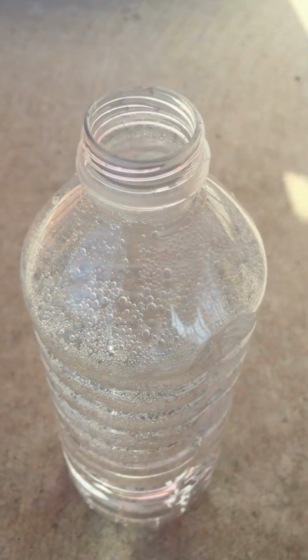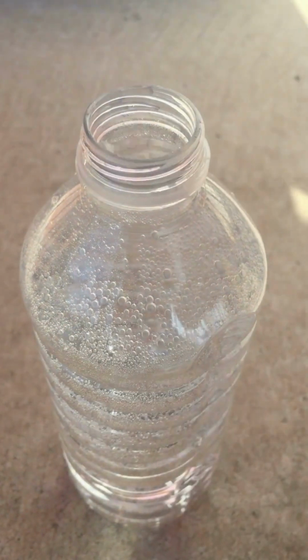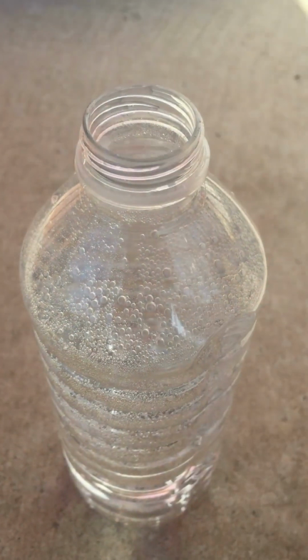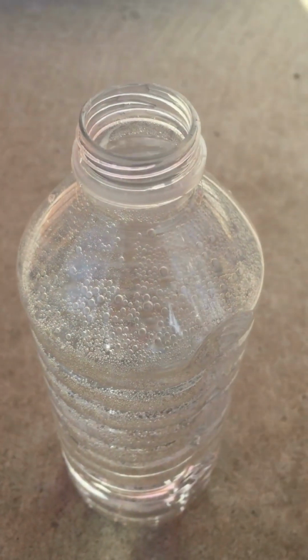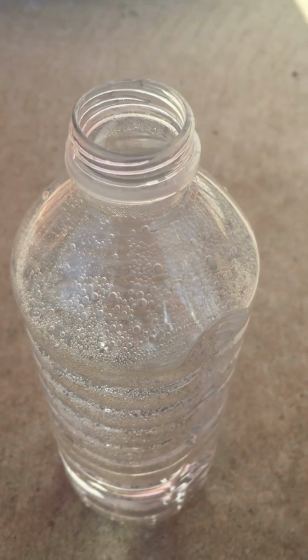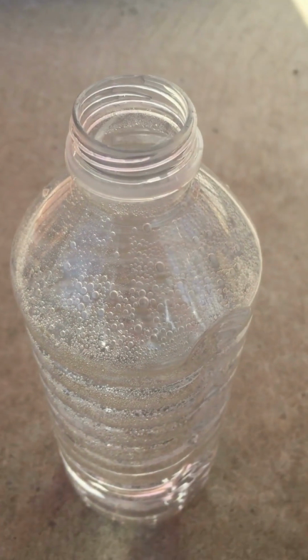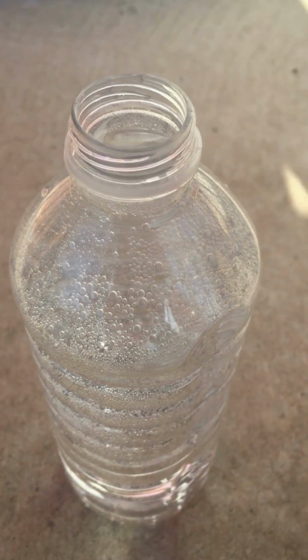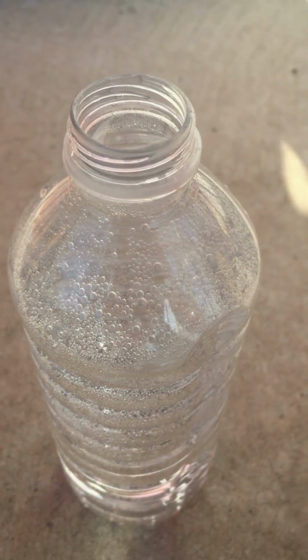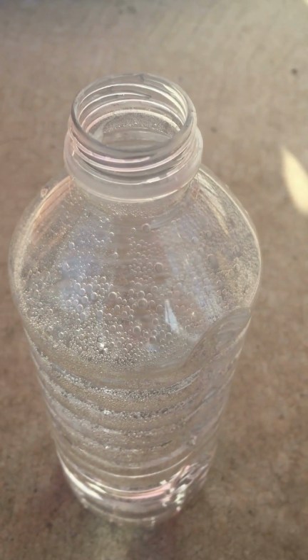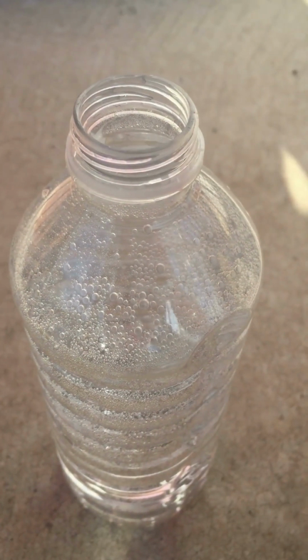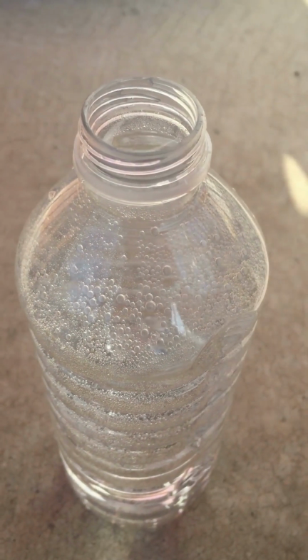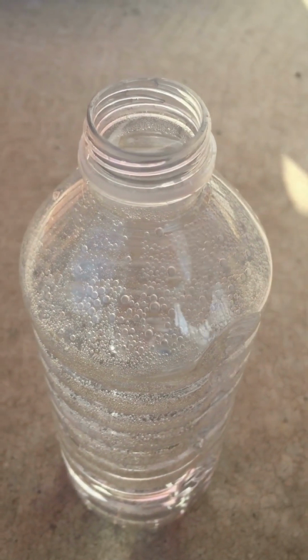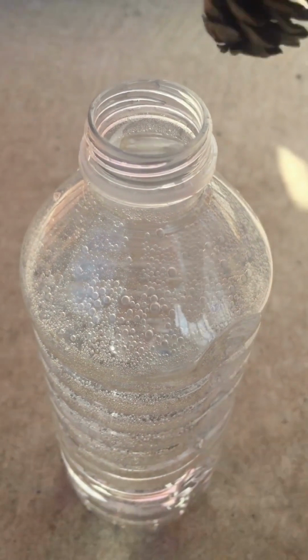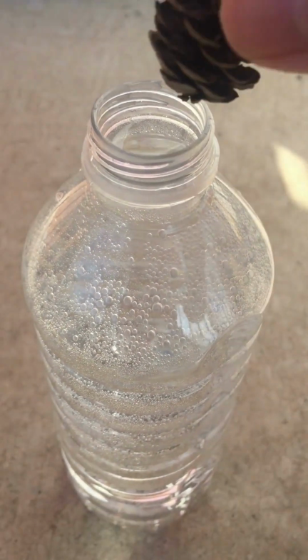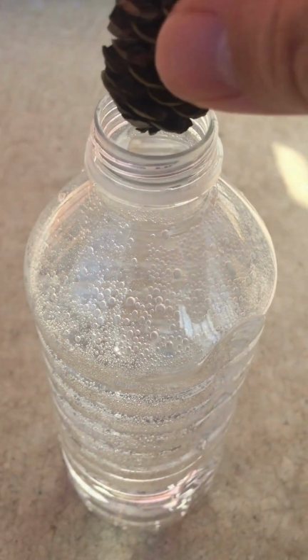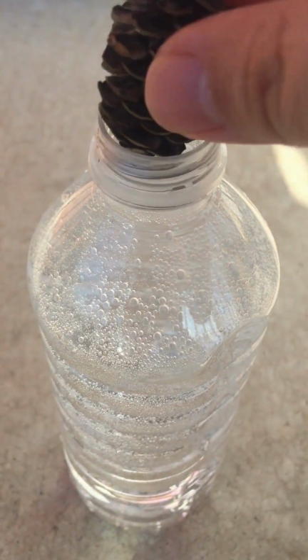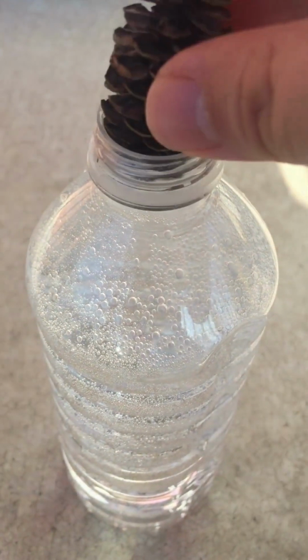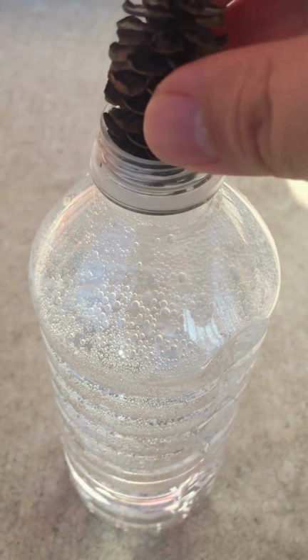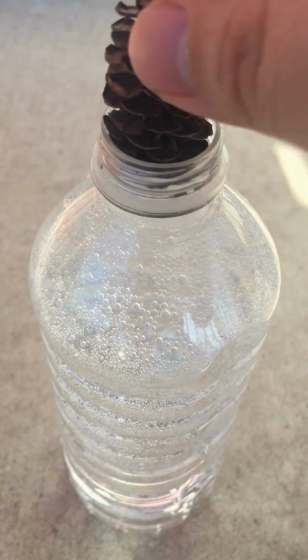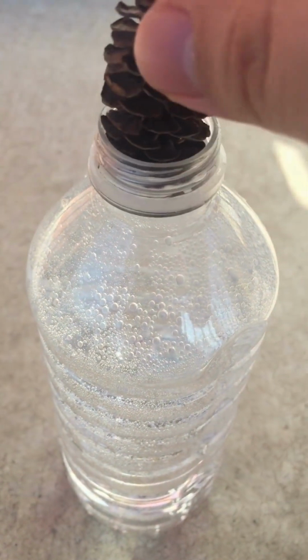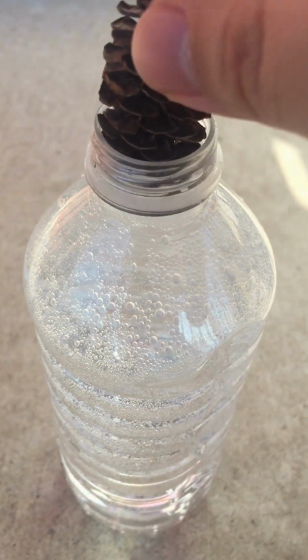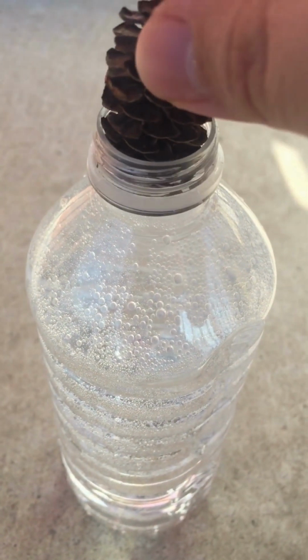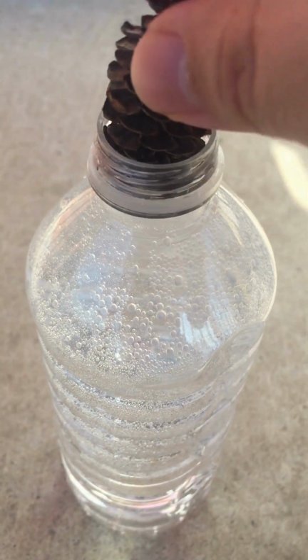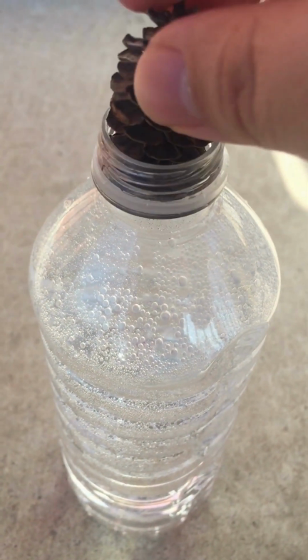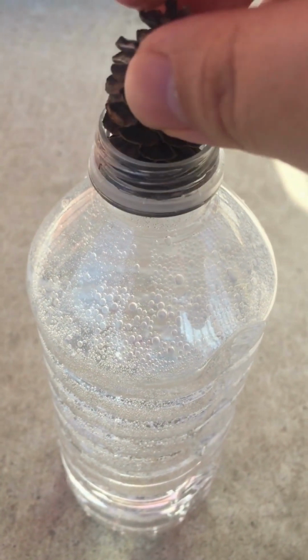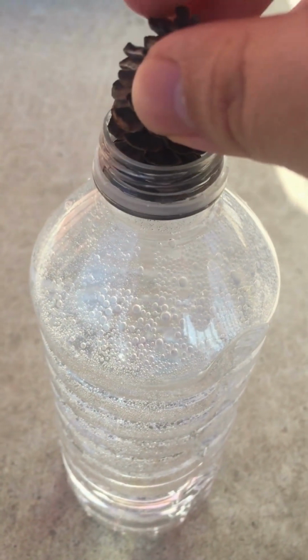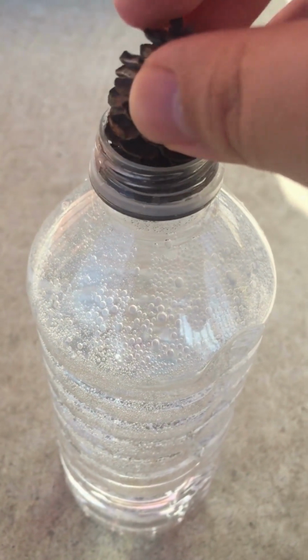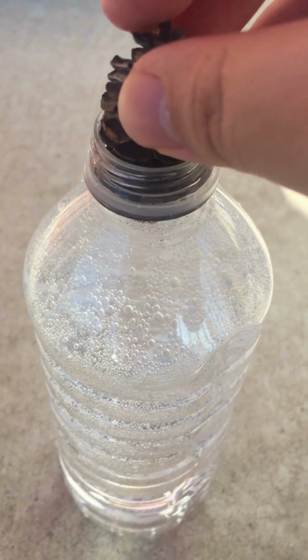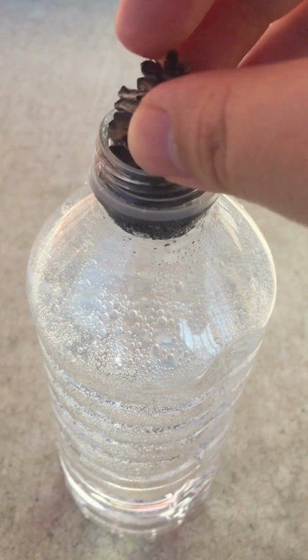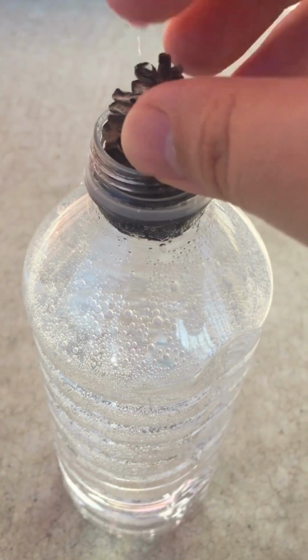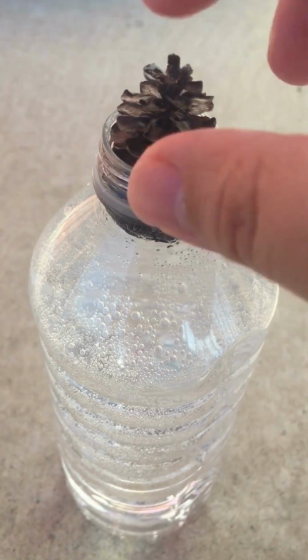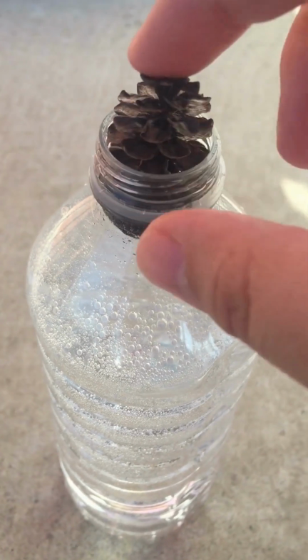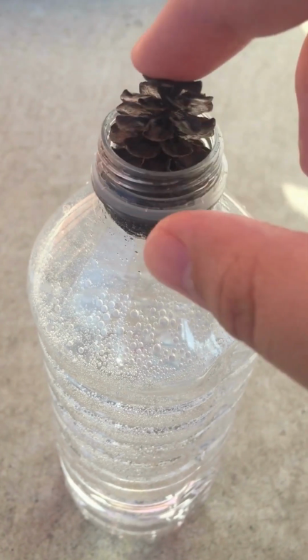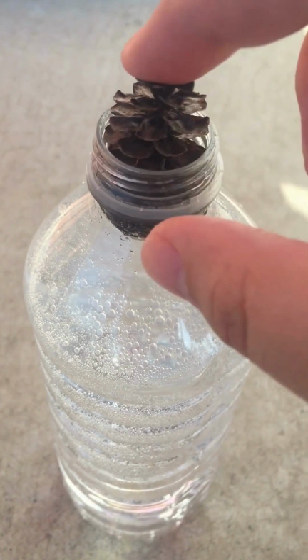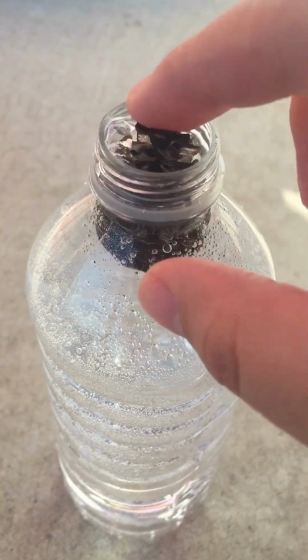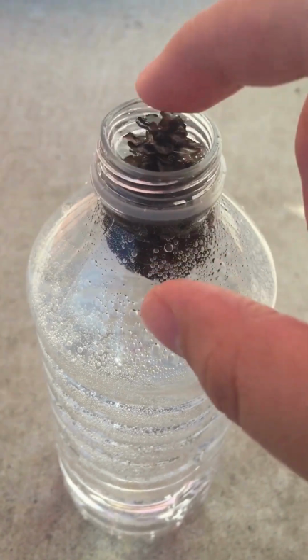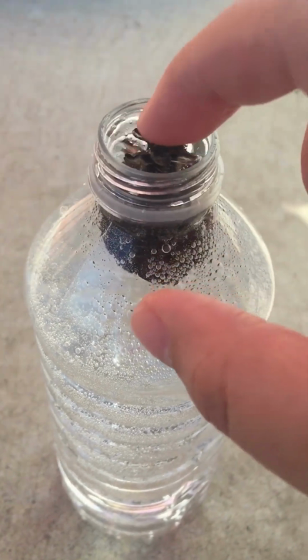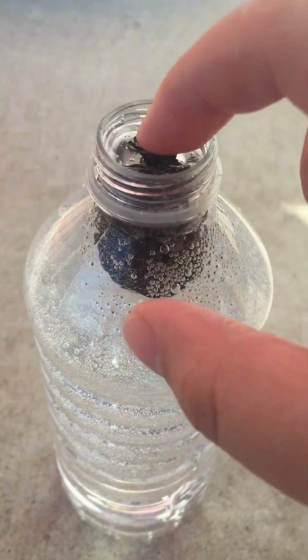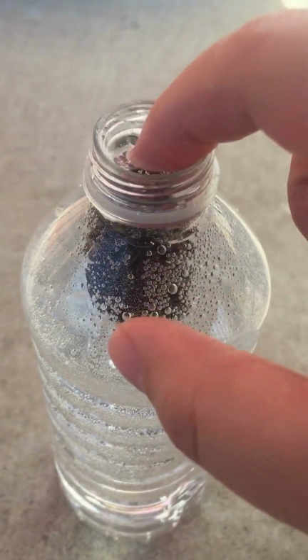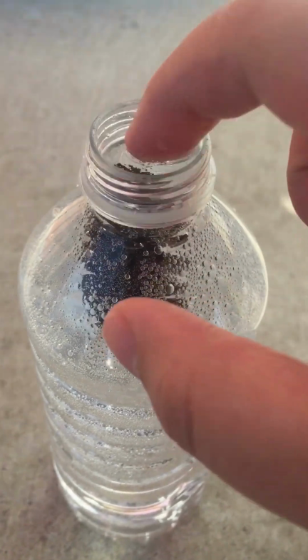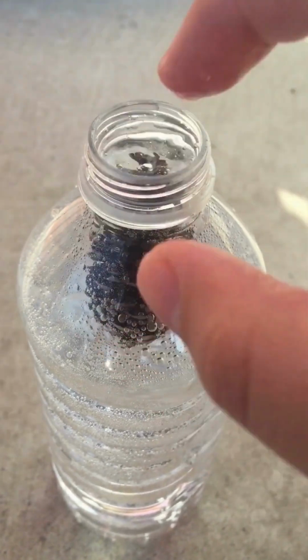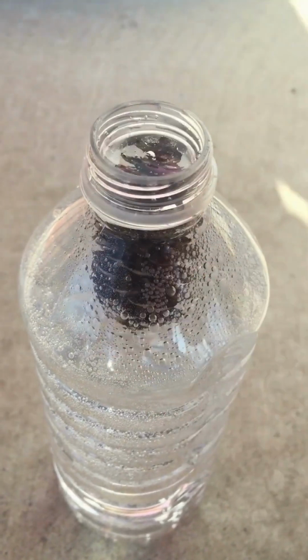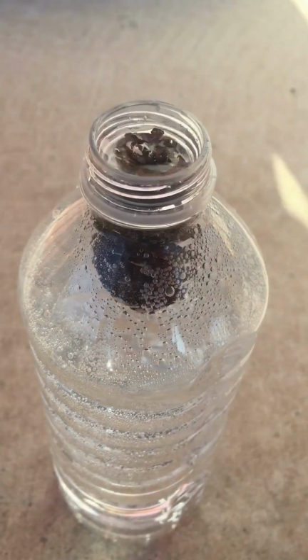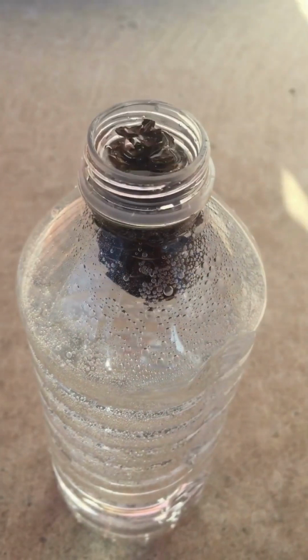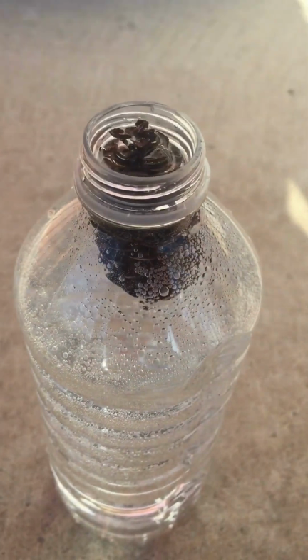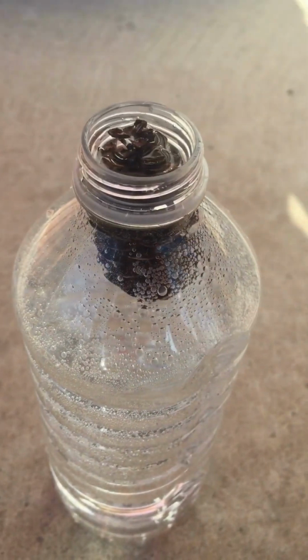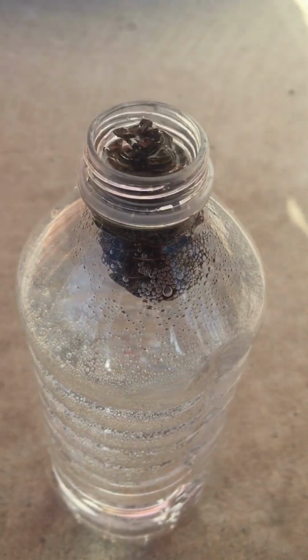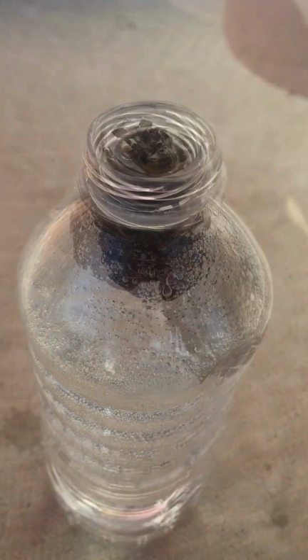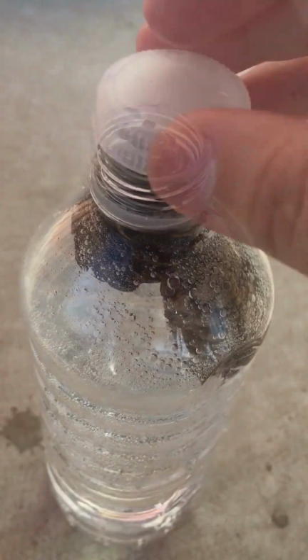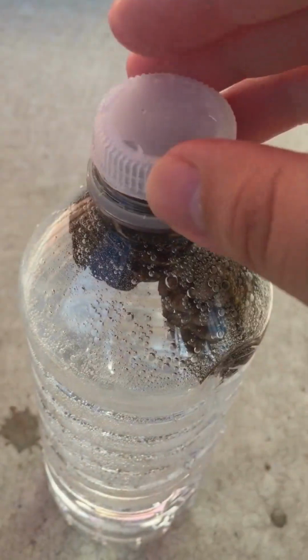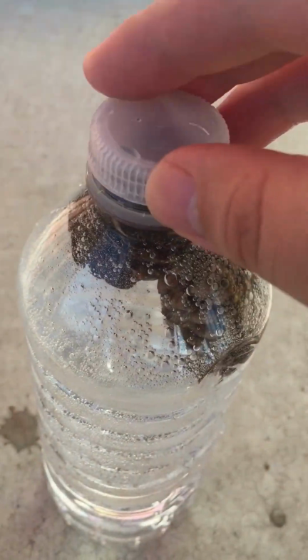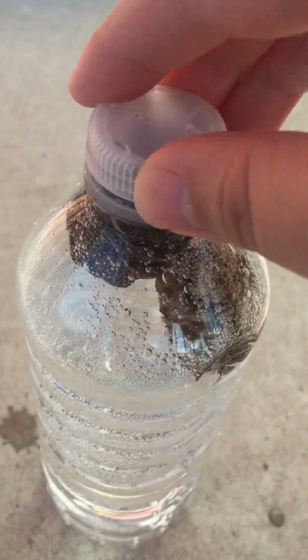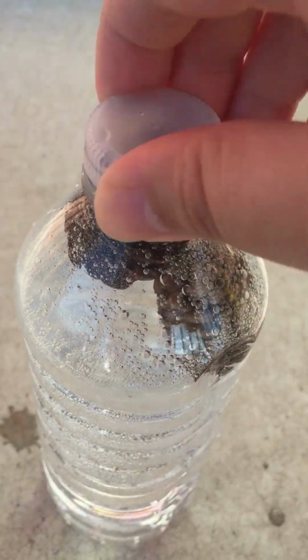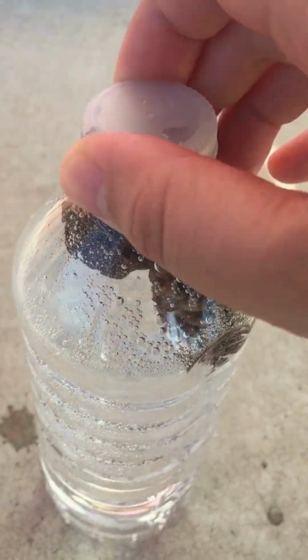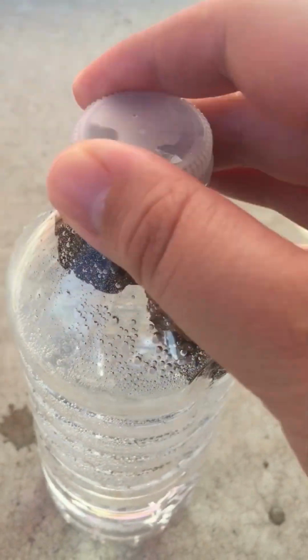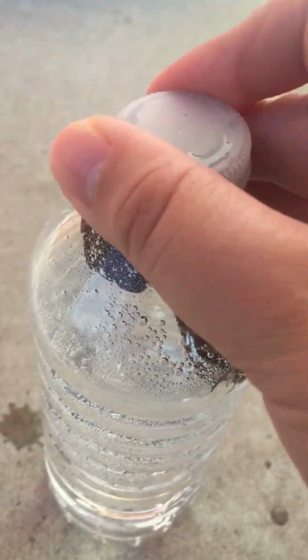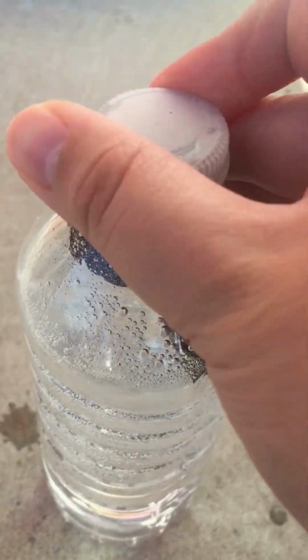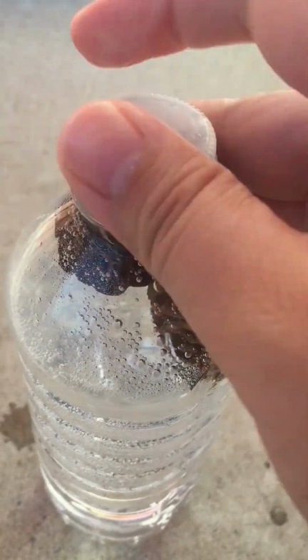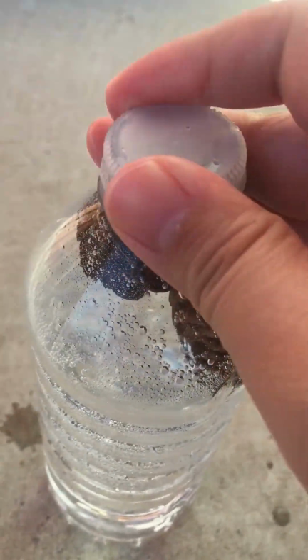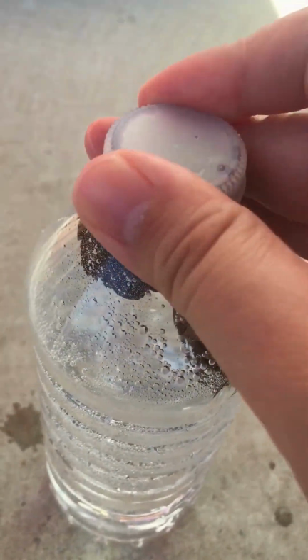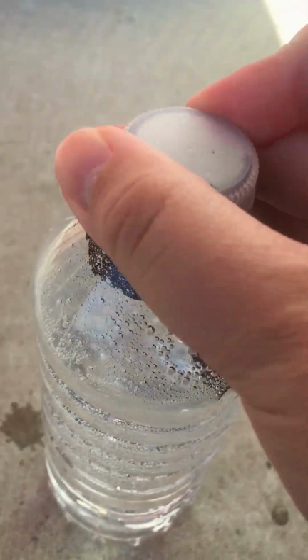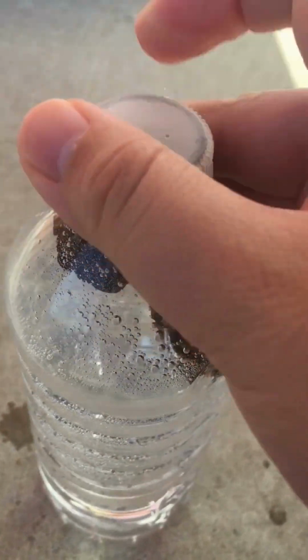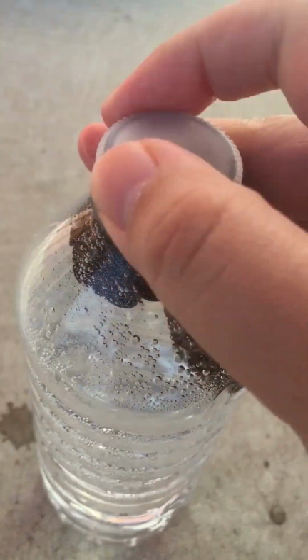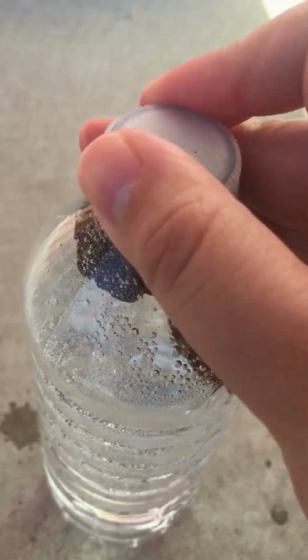Fill your container to the brim with cool water. Submerge two or more pine cones and set a timer for 10 to 20 minutes.